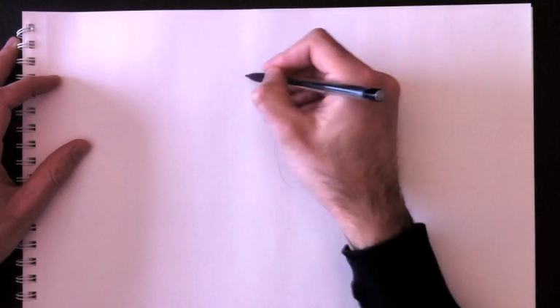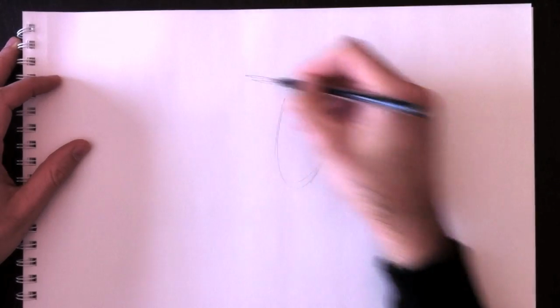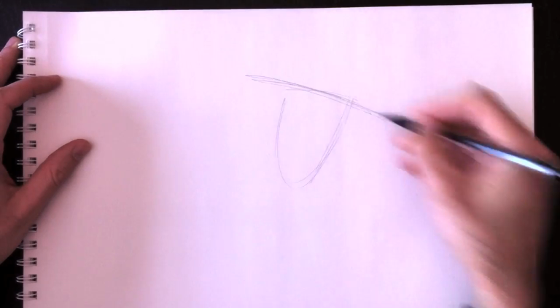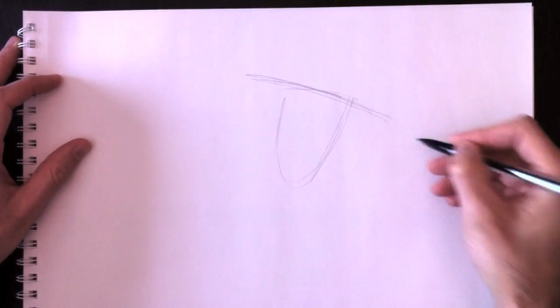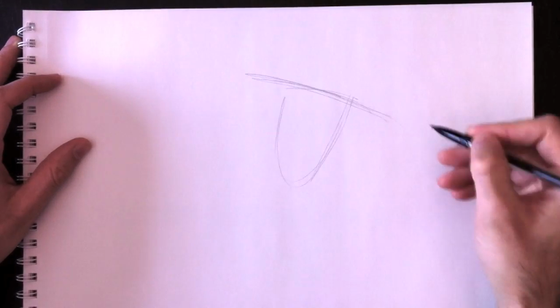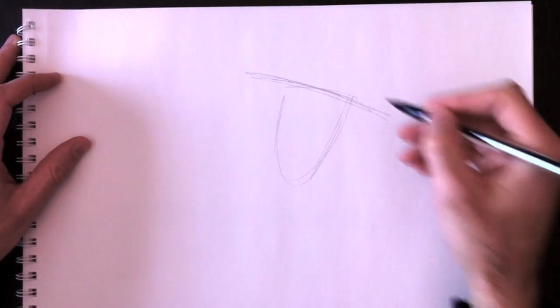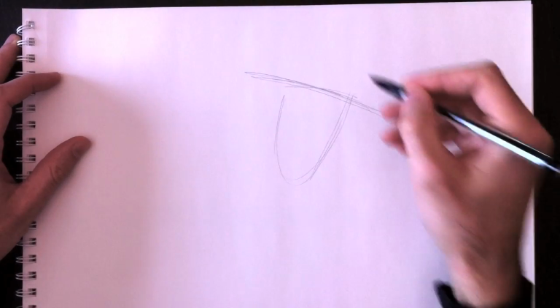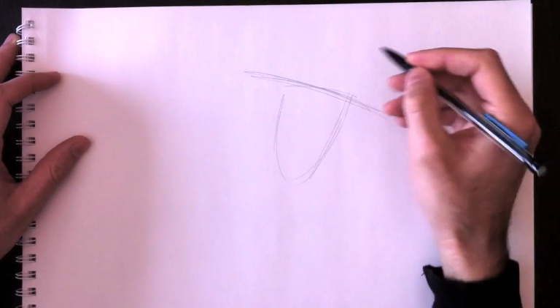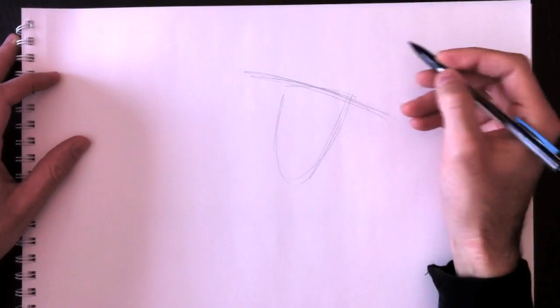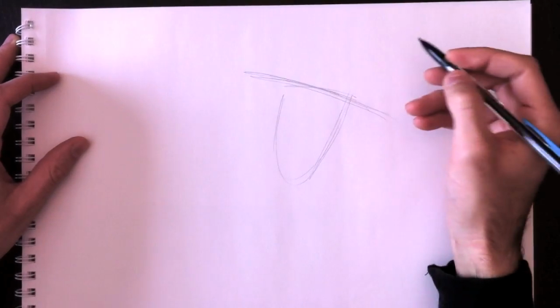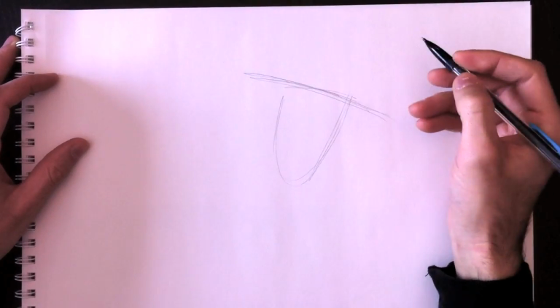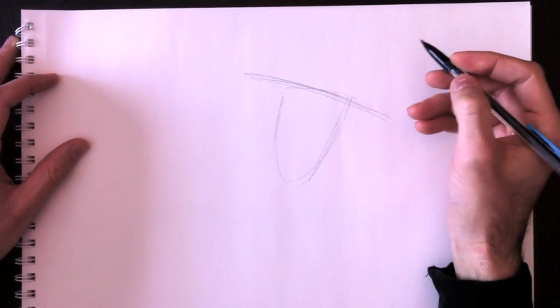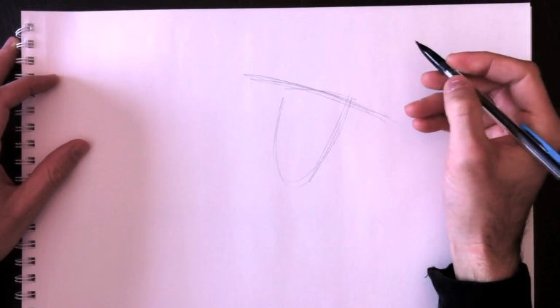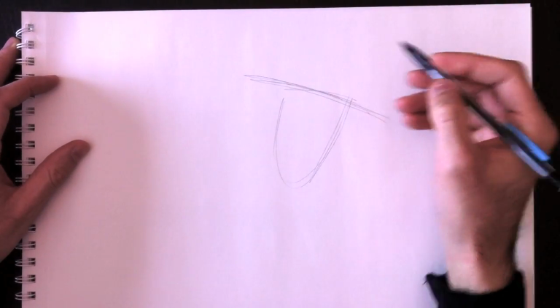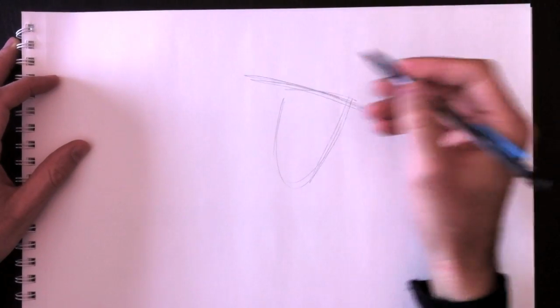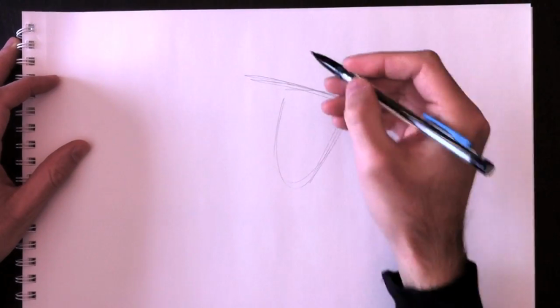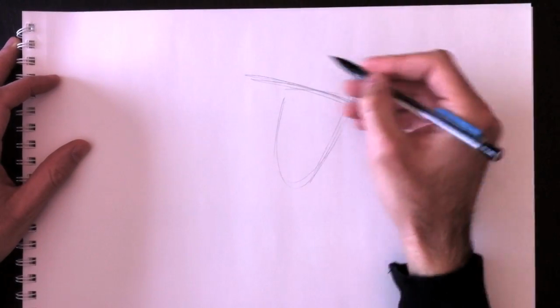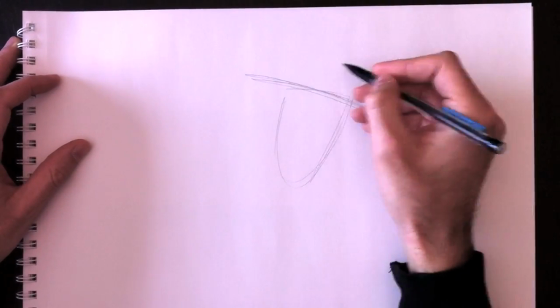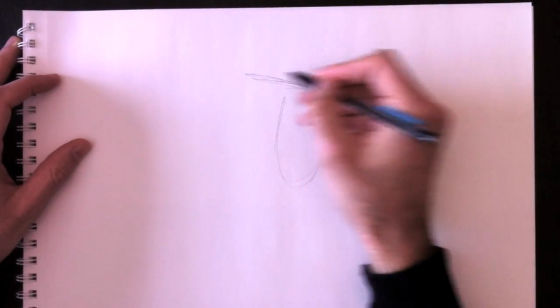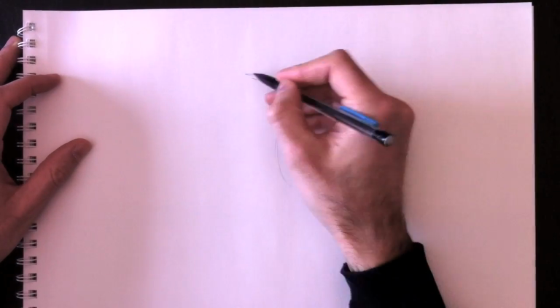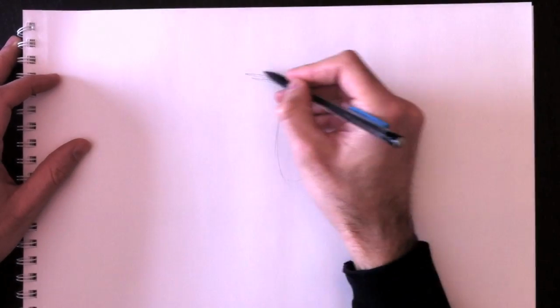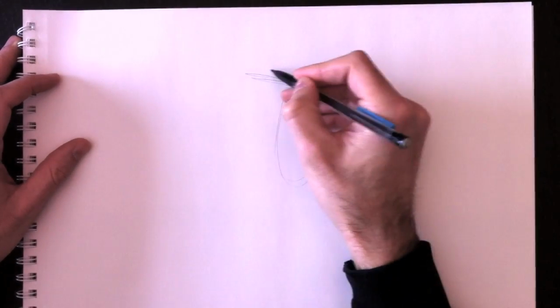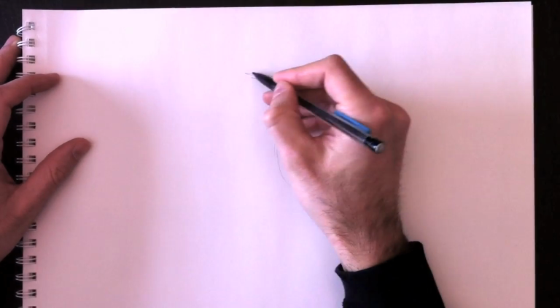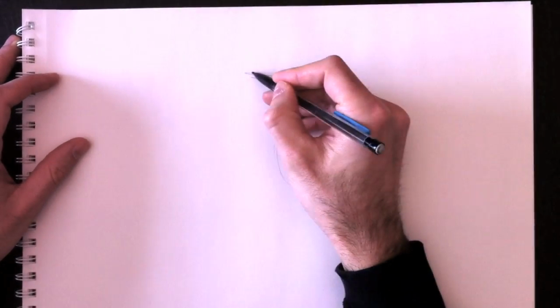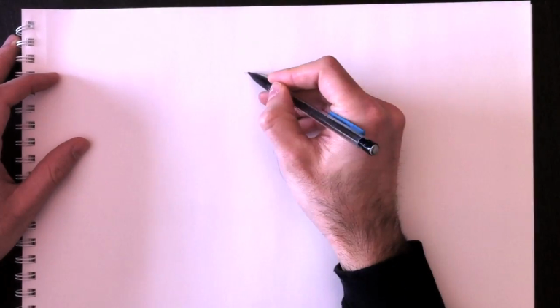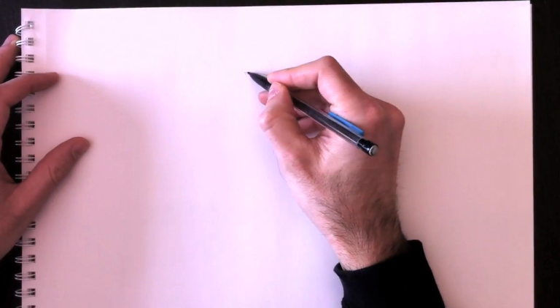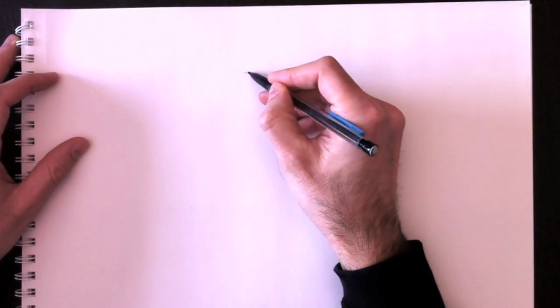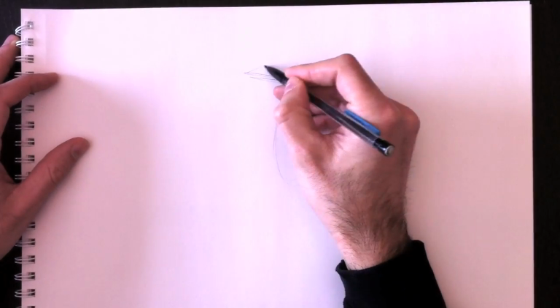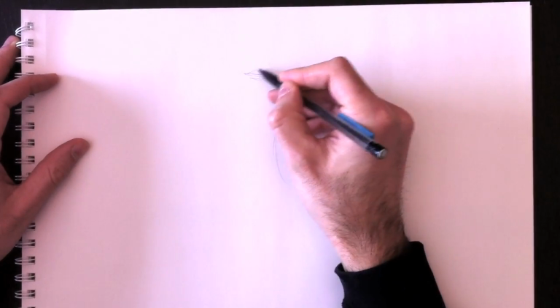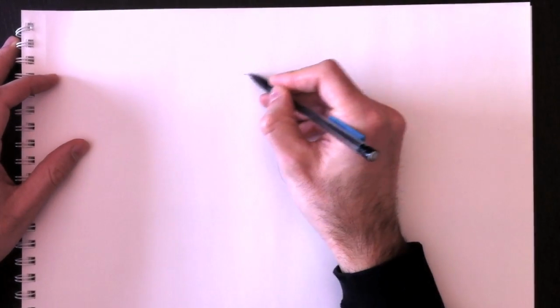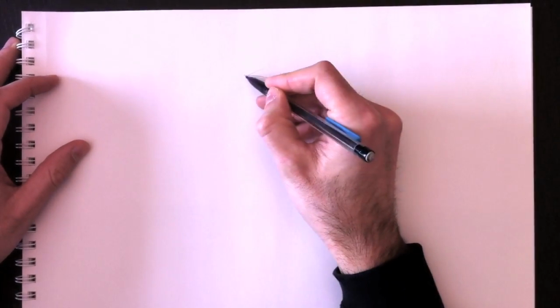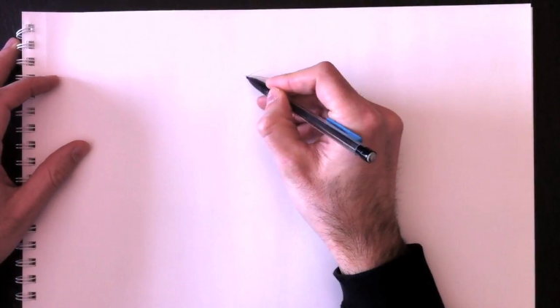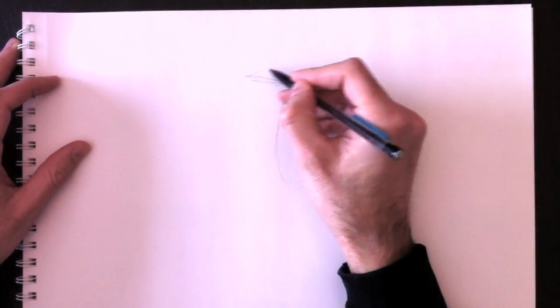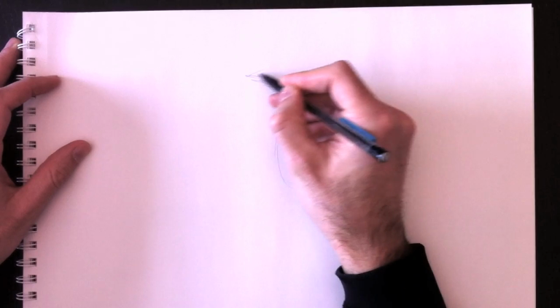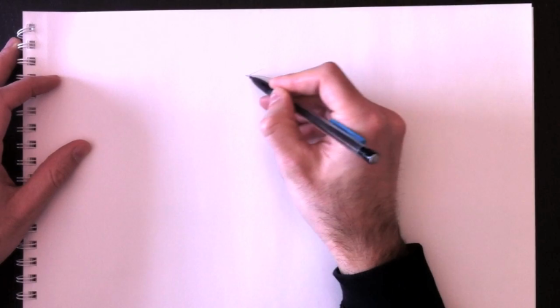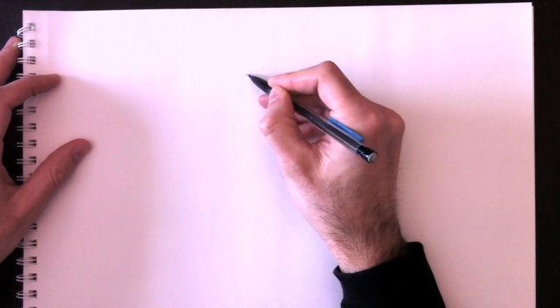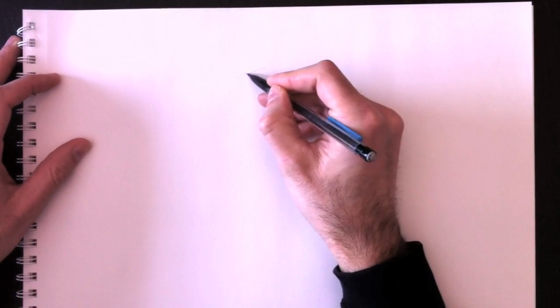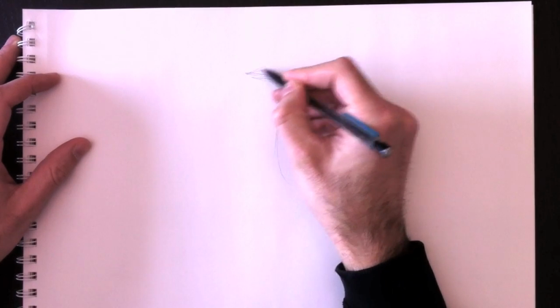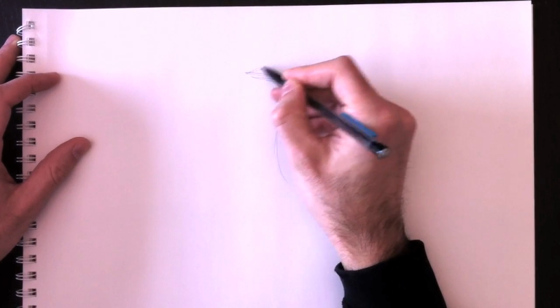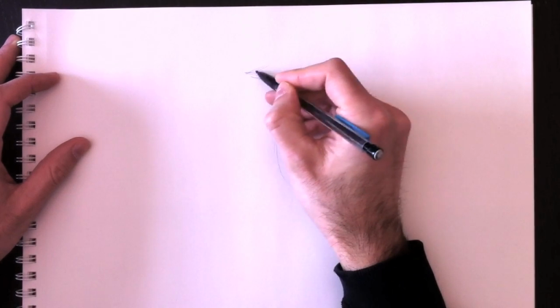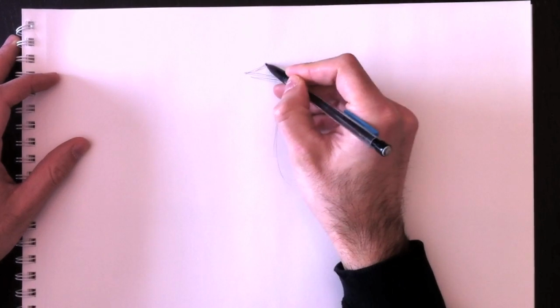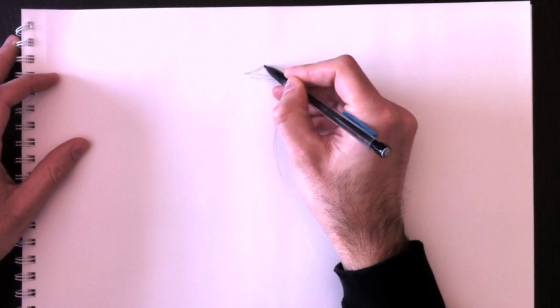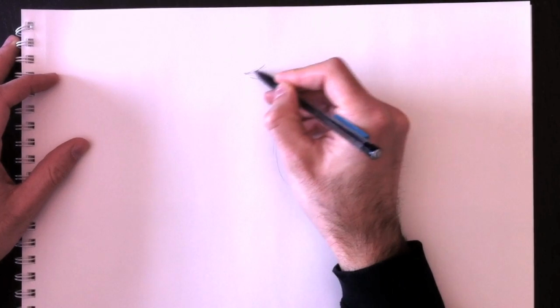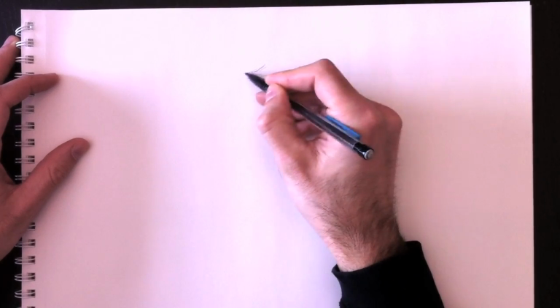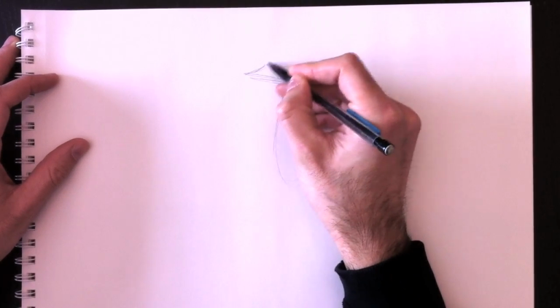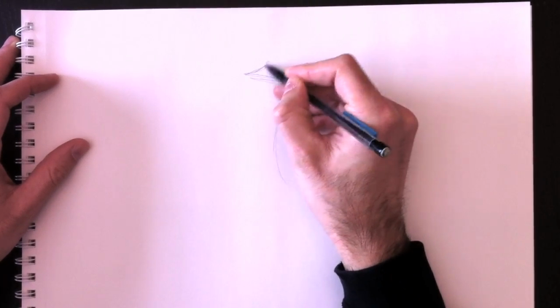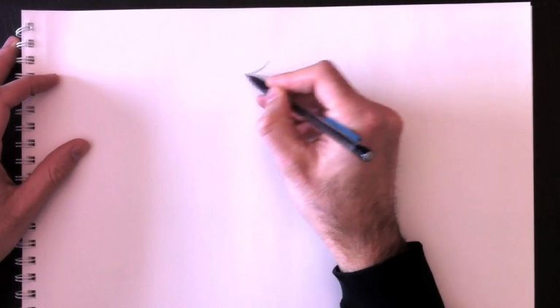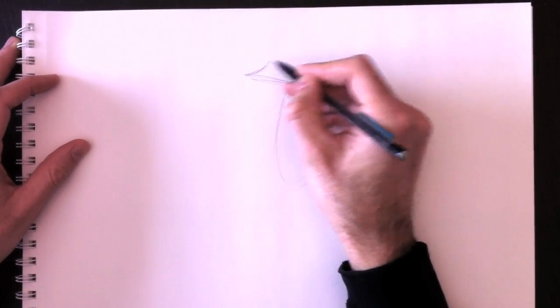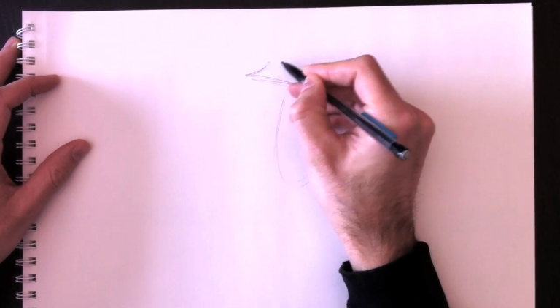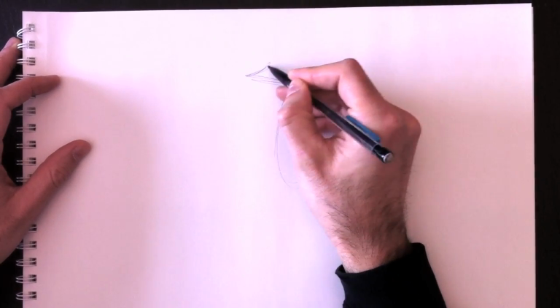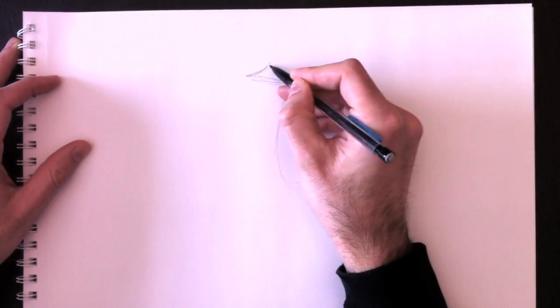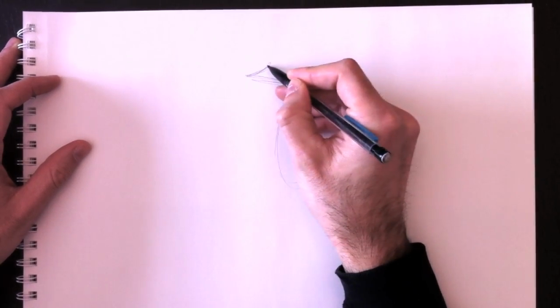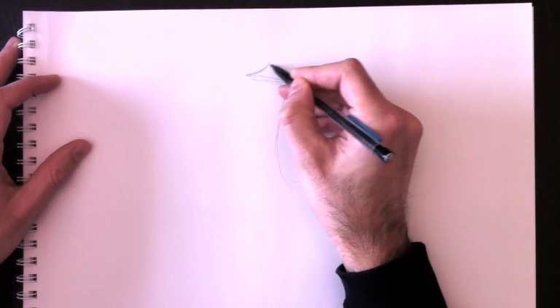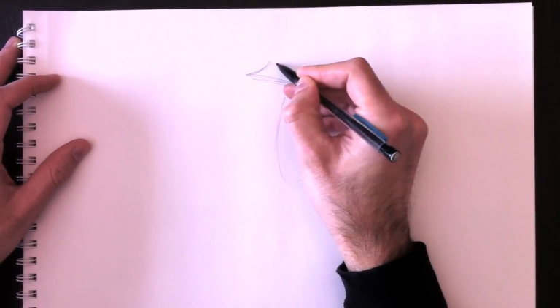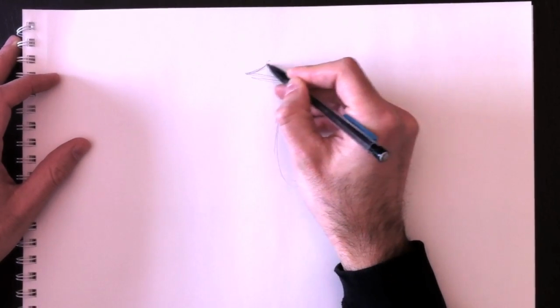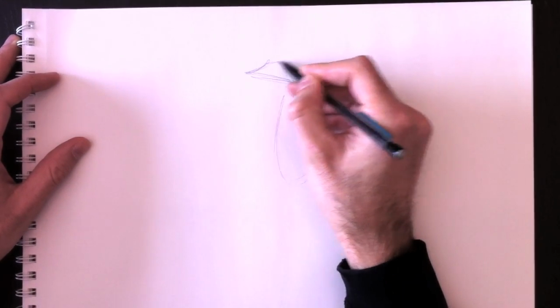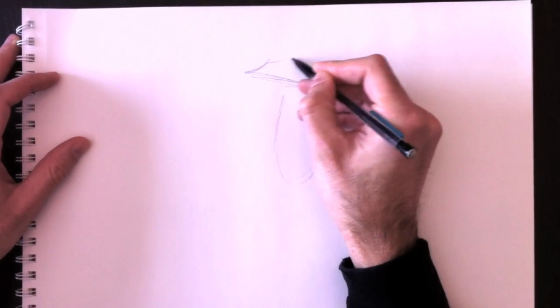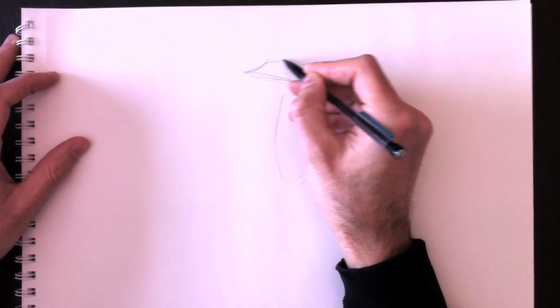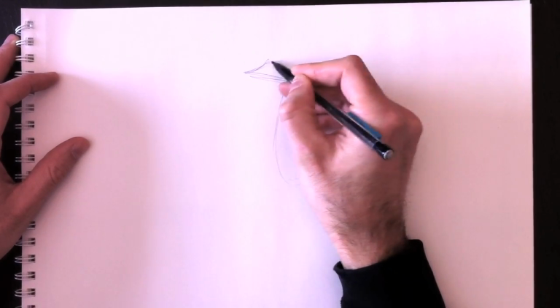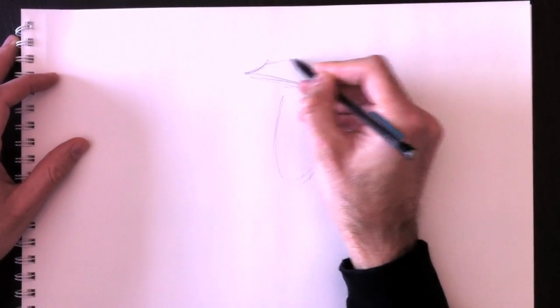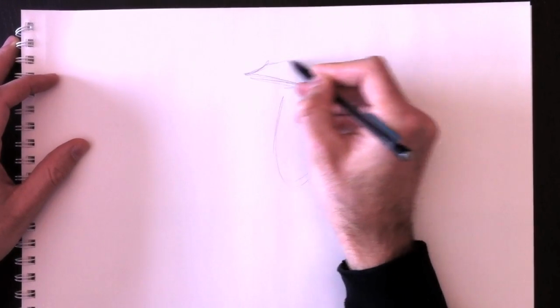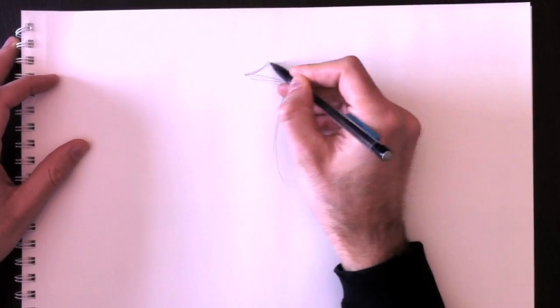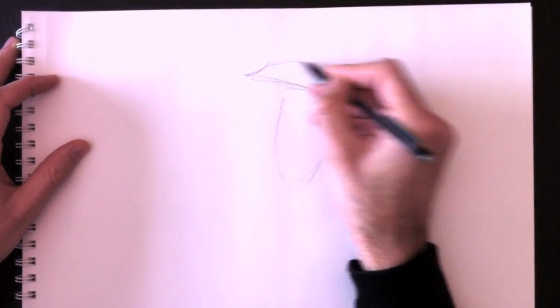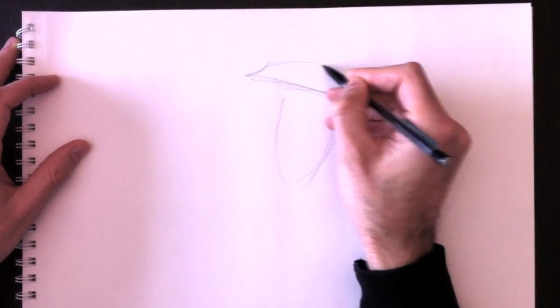And of course, with the top line, it will represent his hat. Here's the top line that will represent his hat.